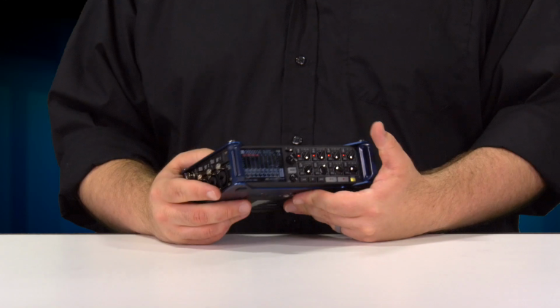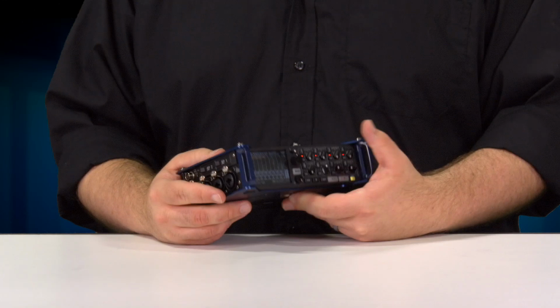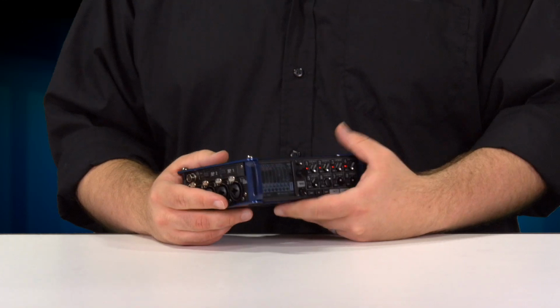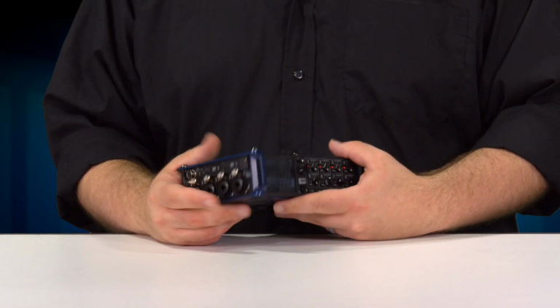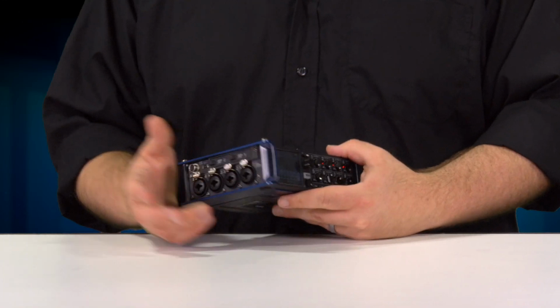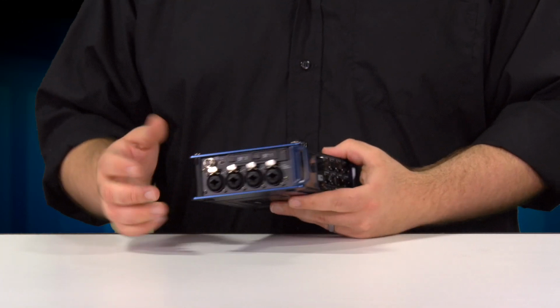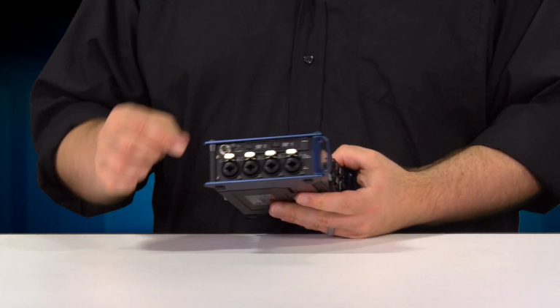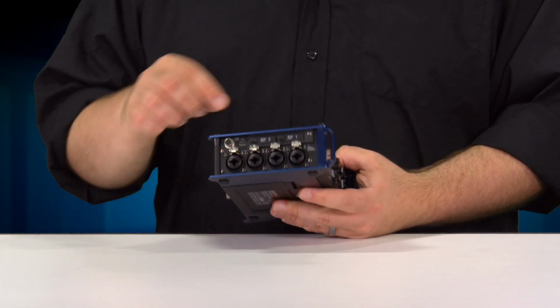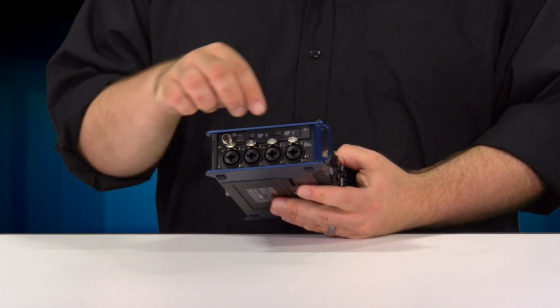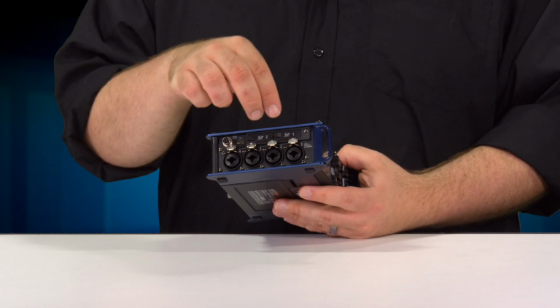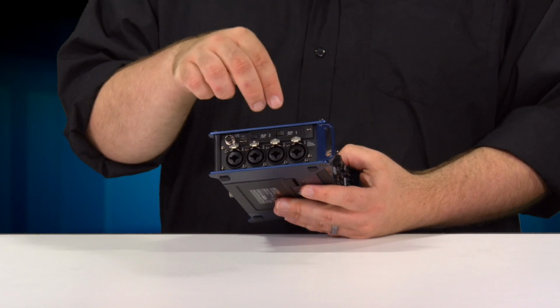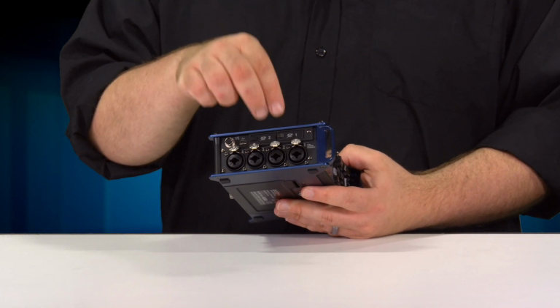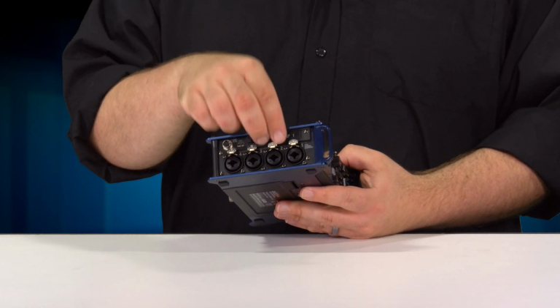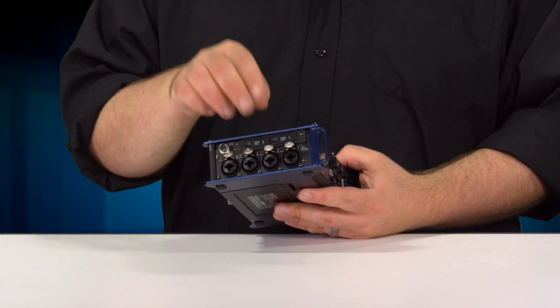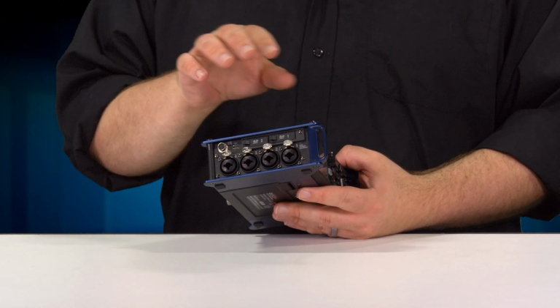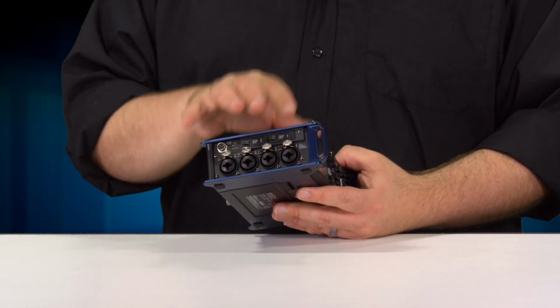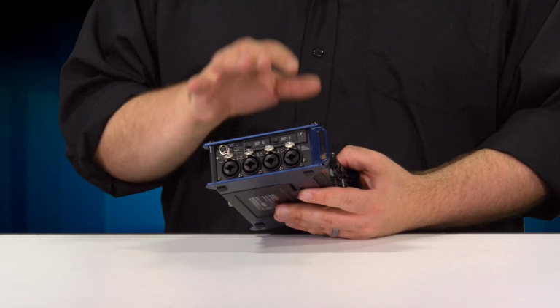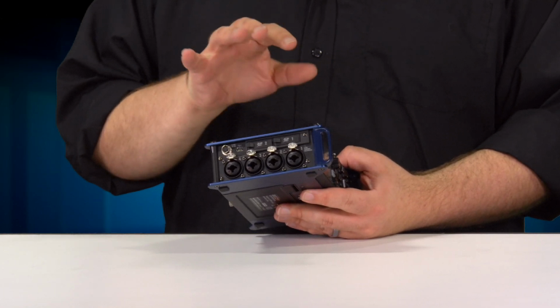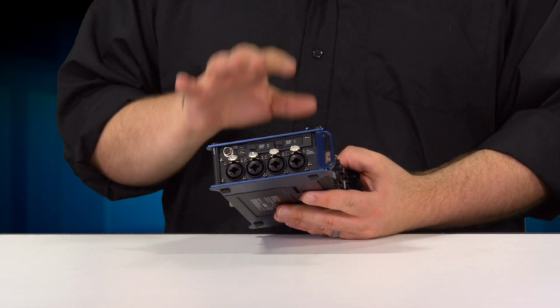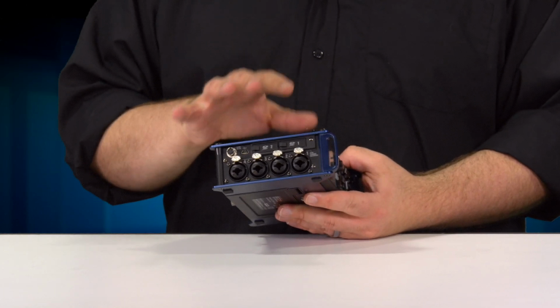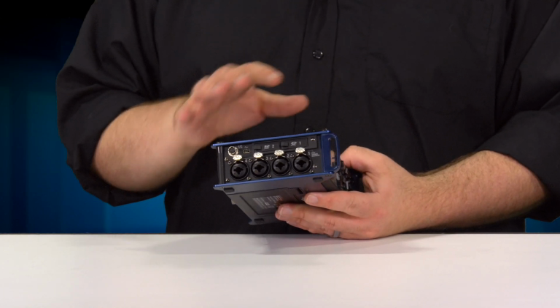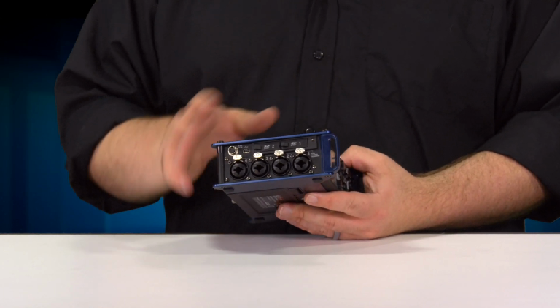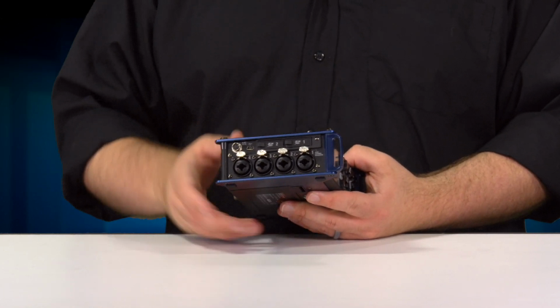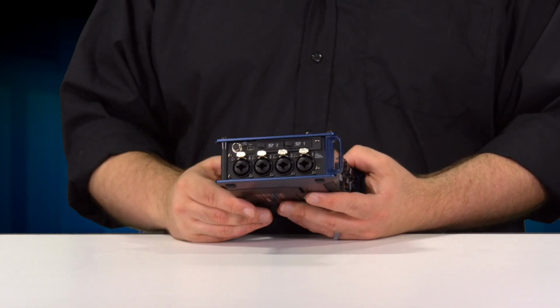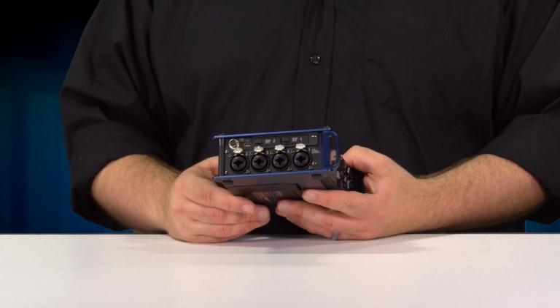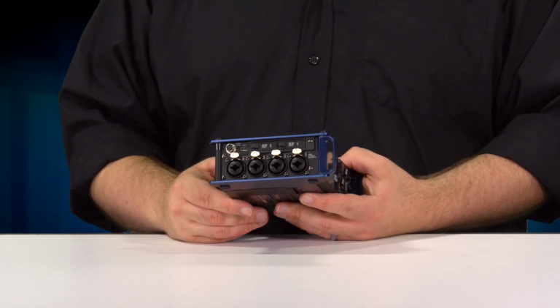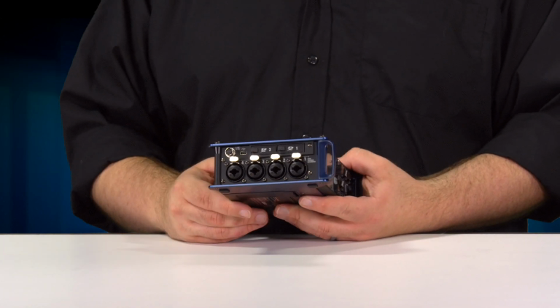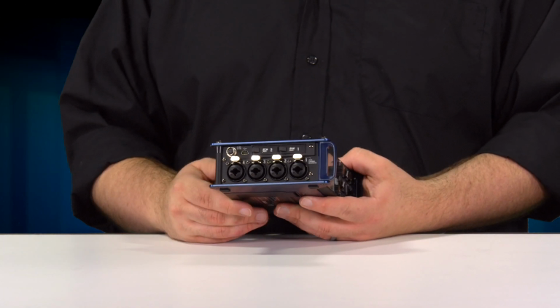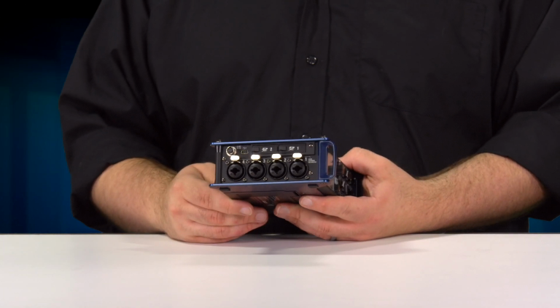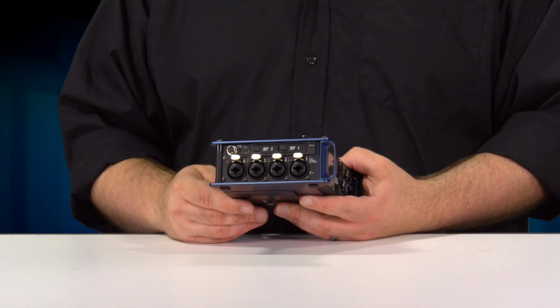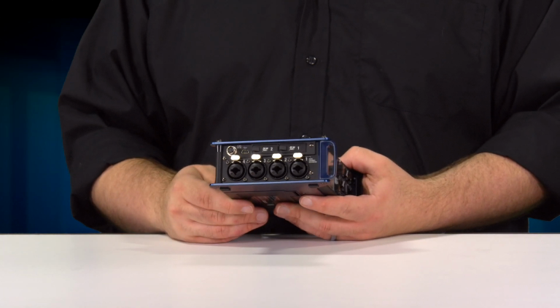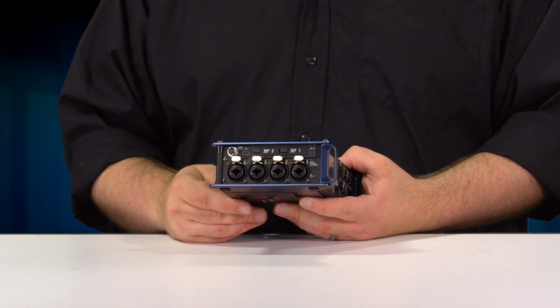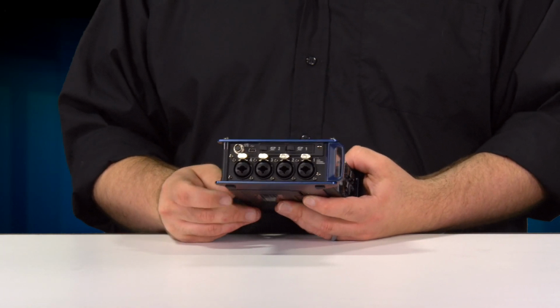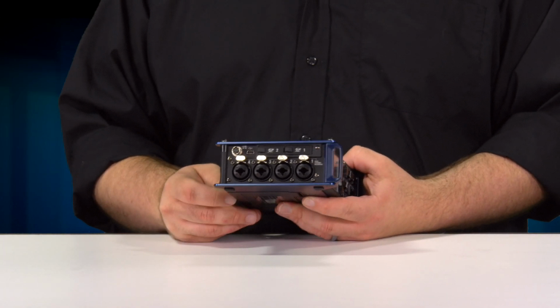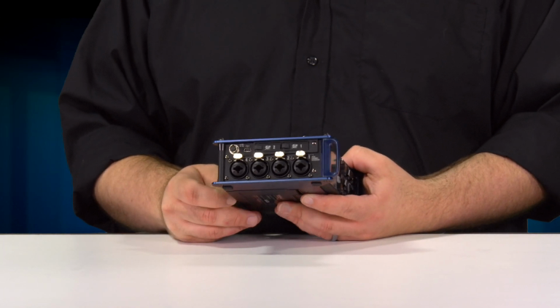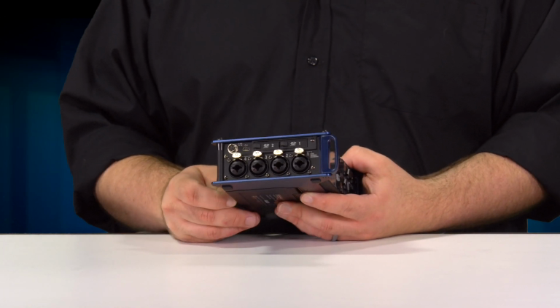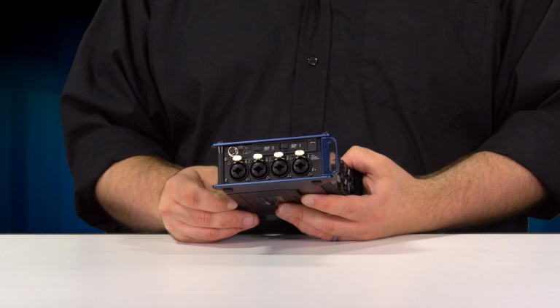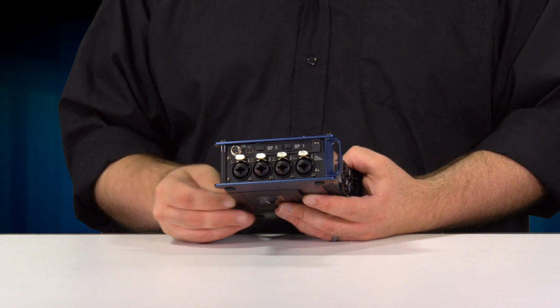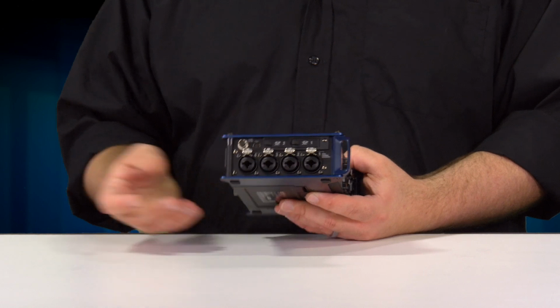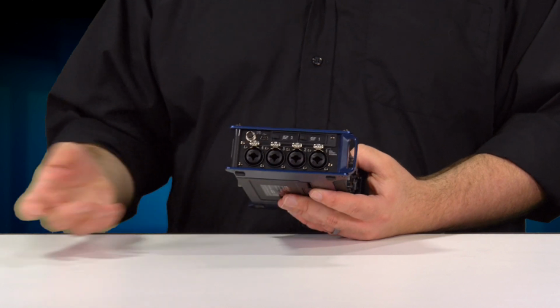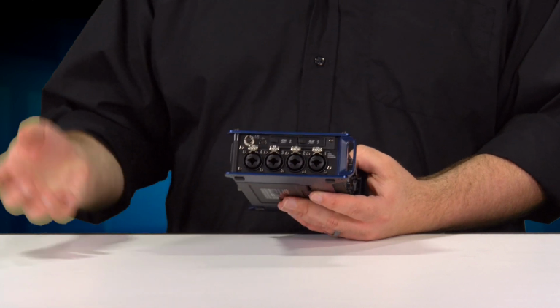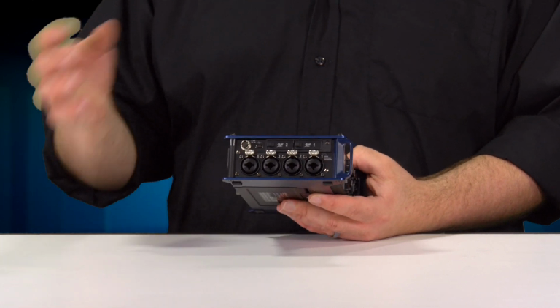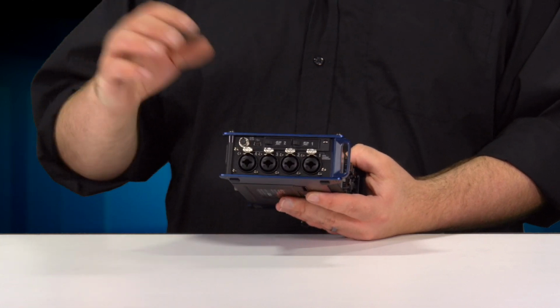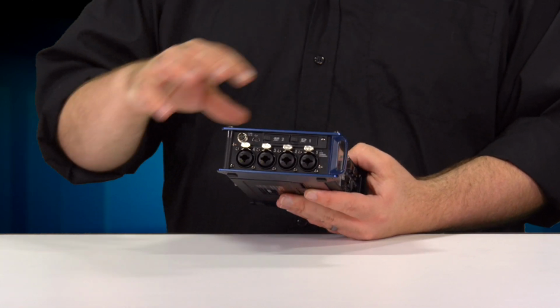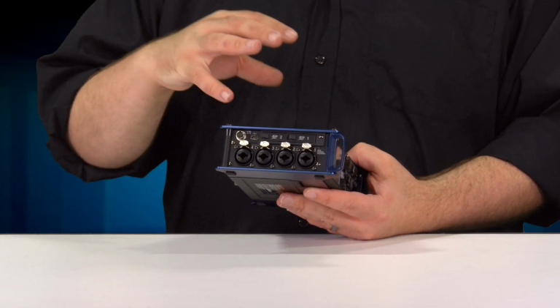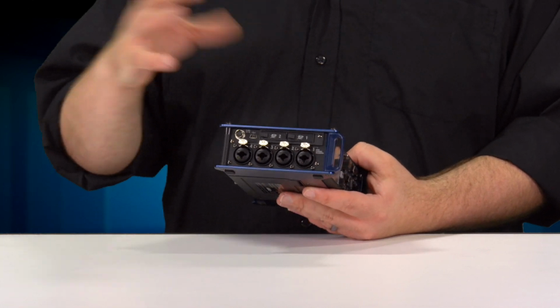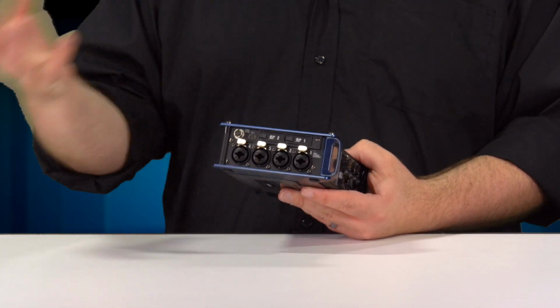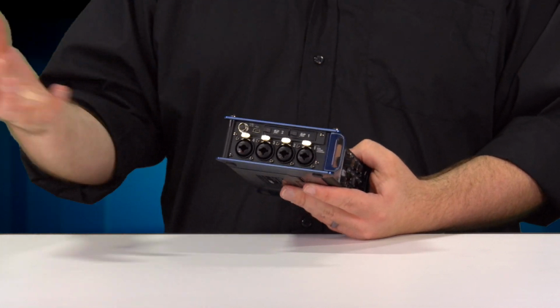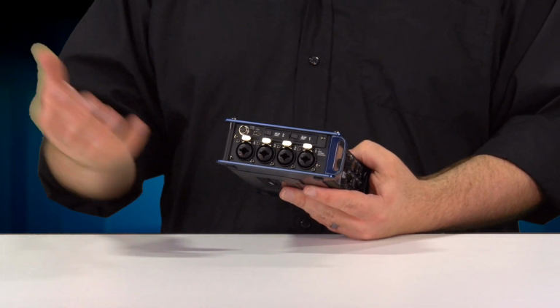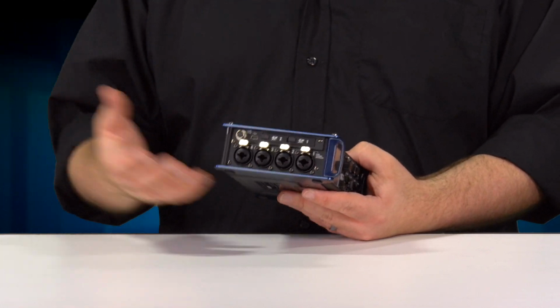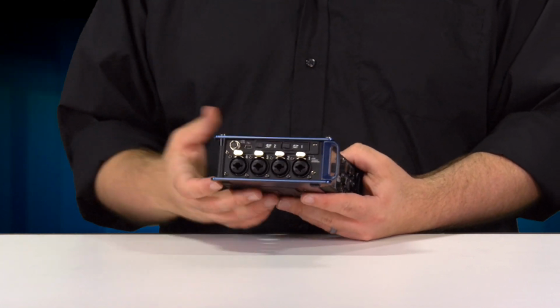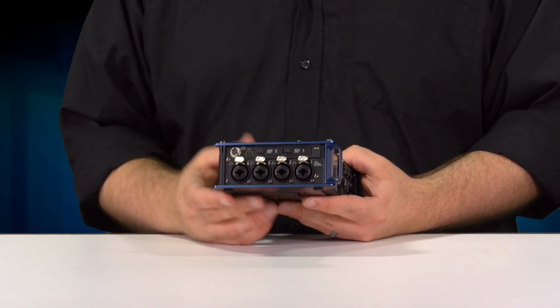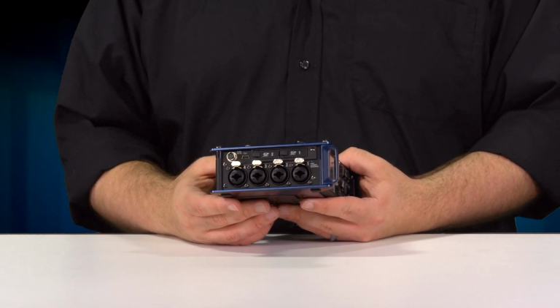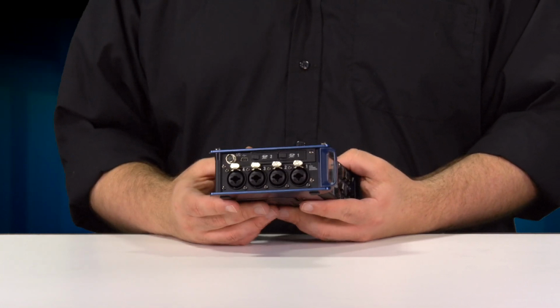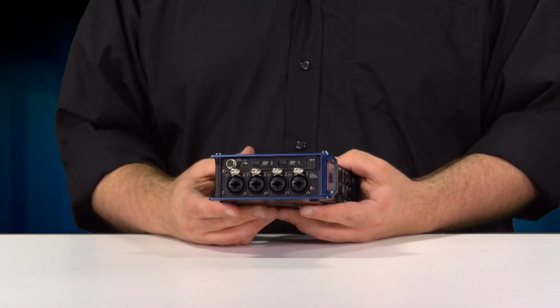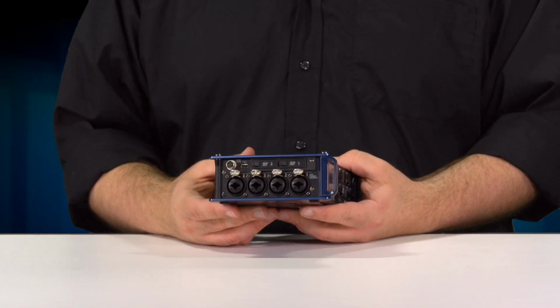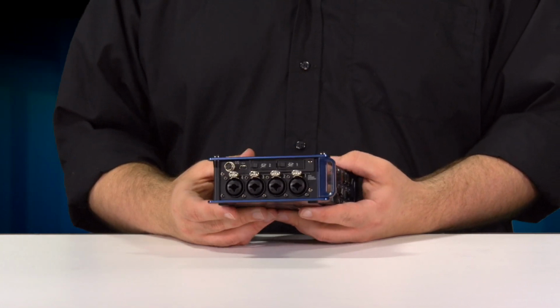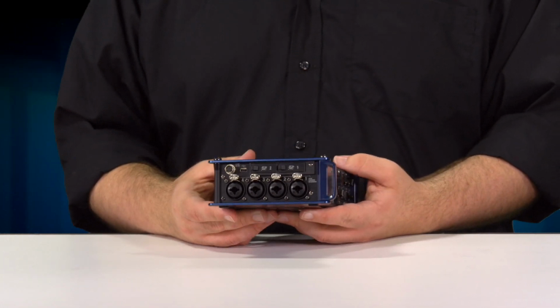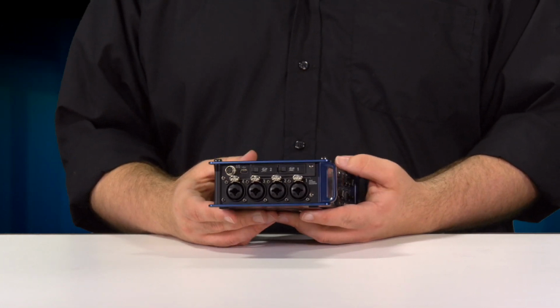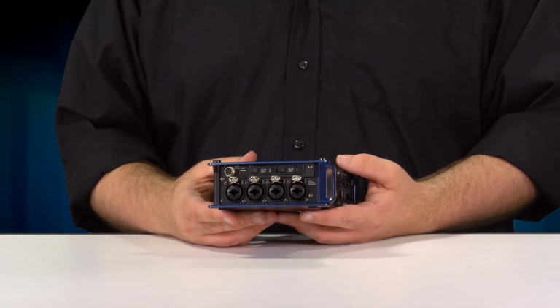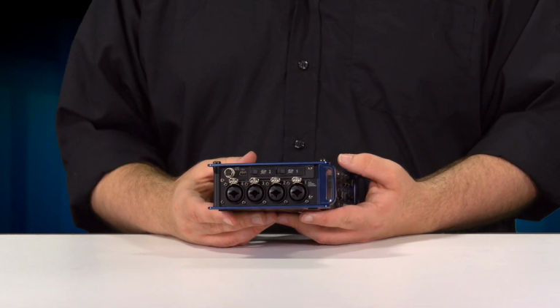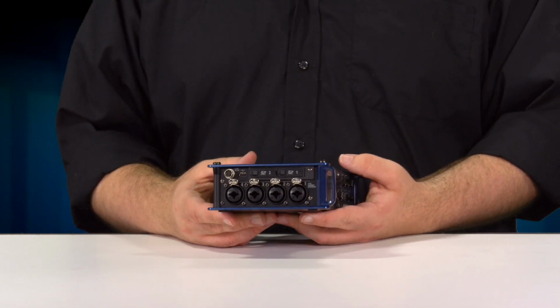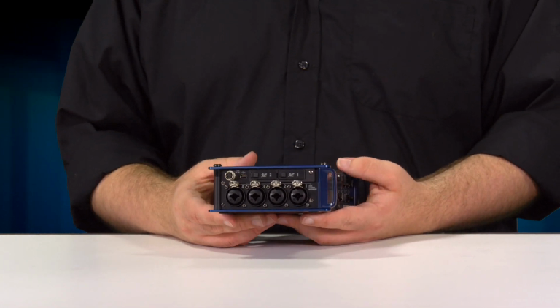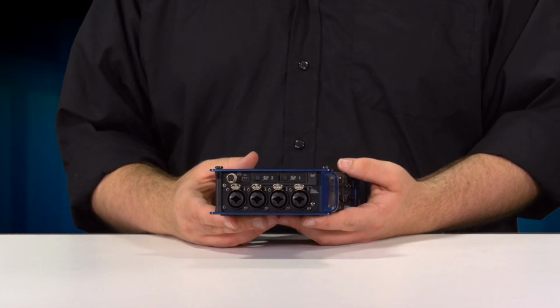The F8N features a dual SD card slot recording capability, meaning that you're able to record to a backup card at all times.